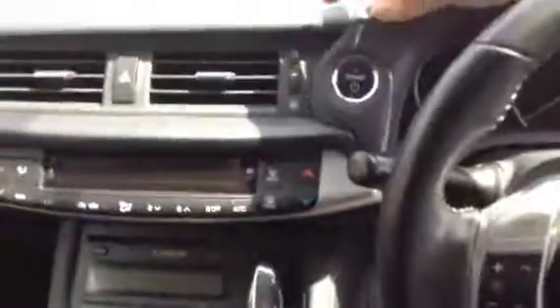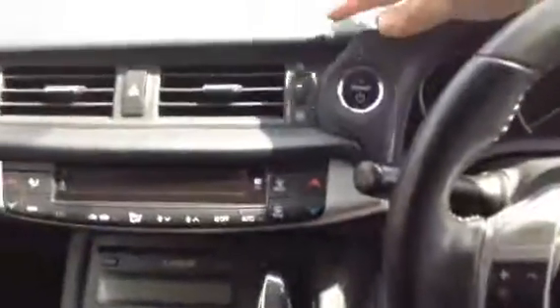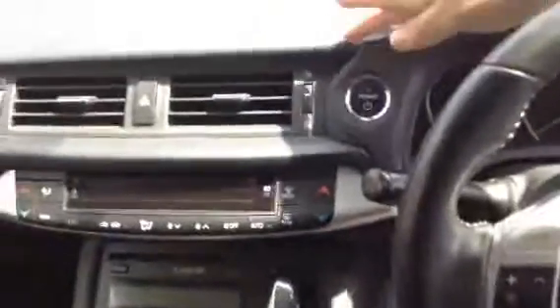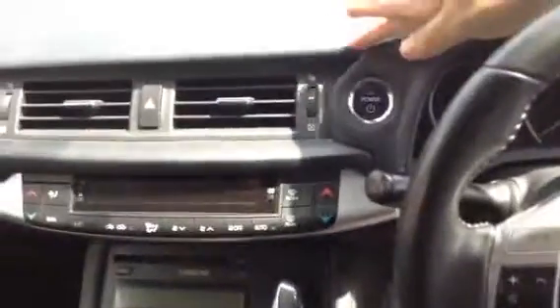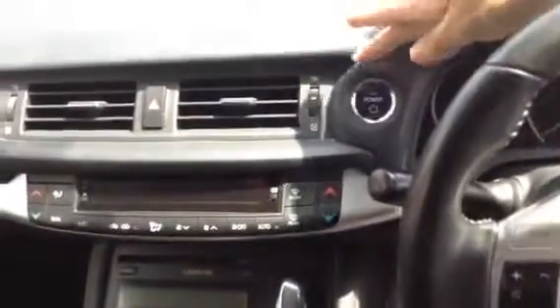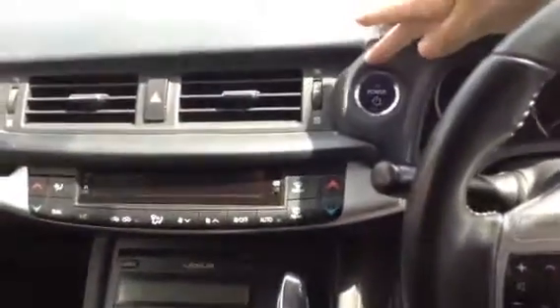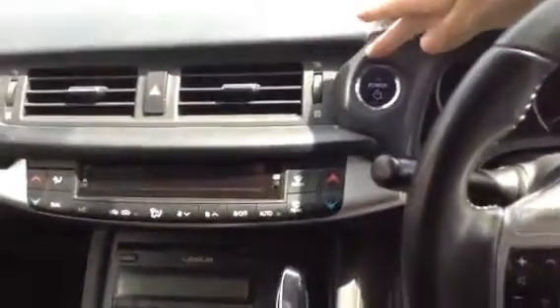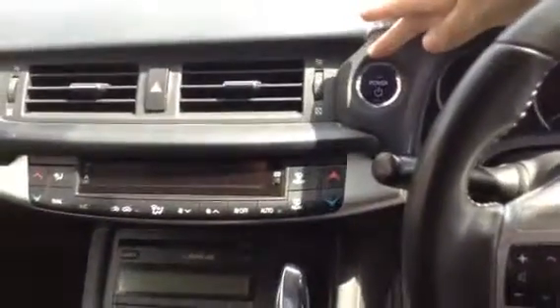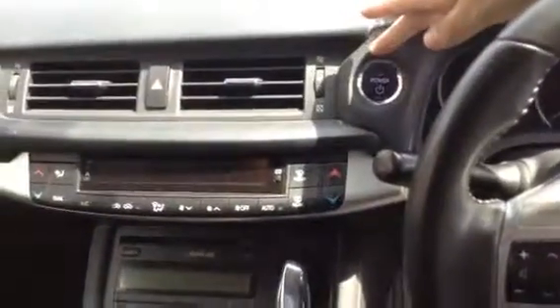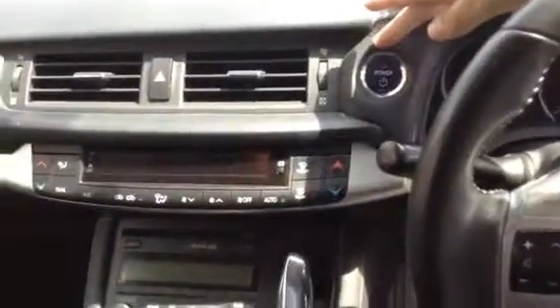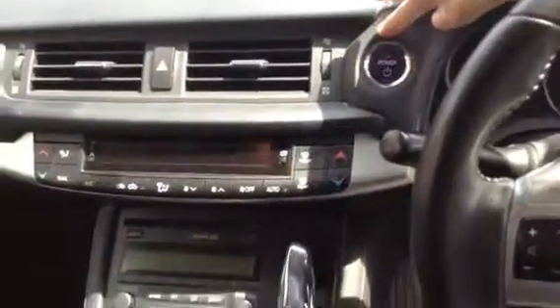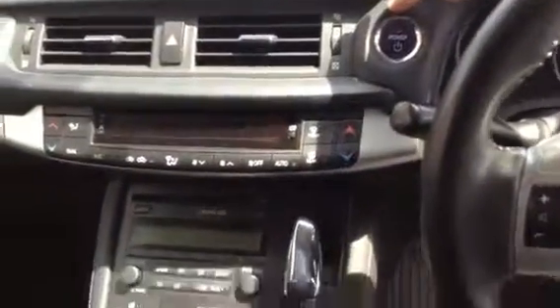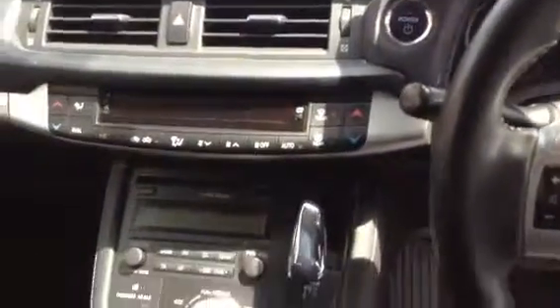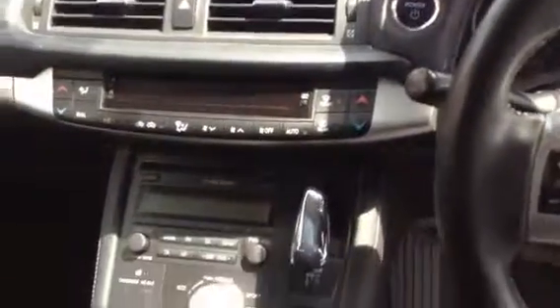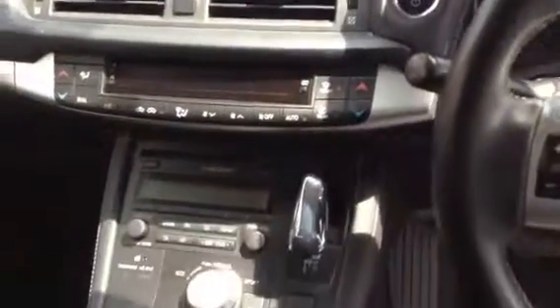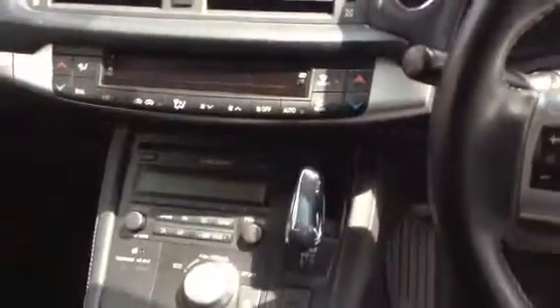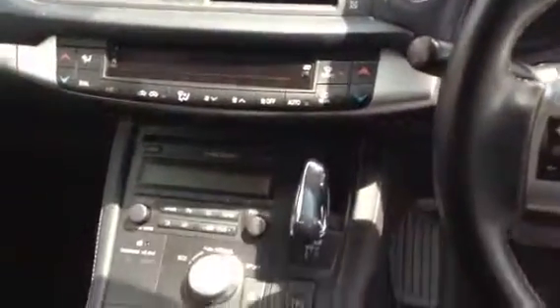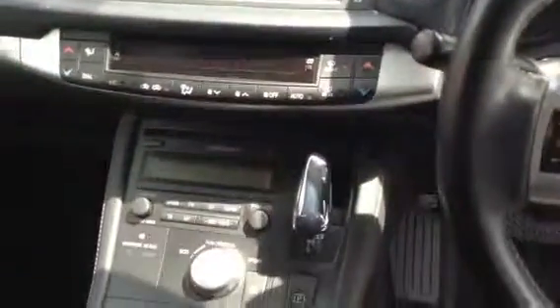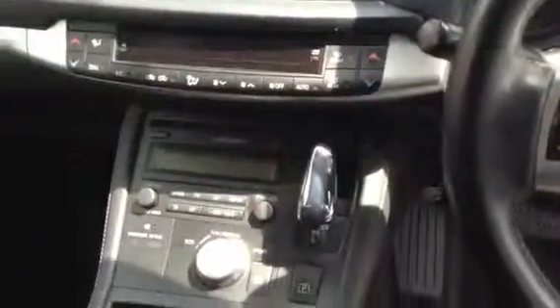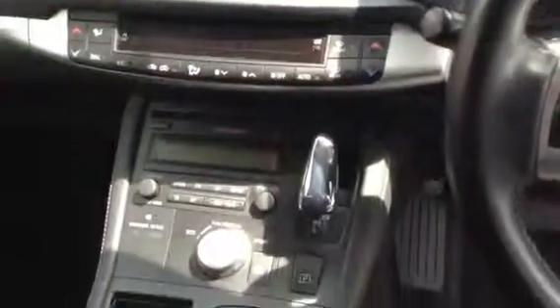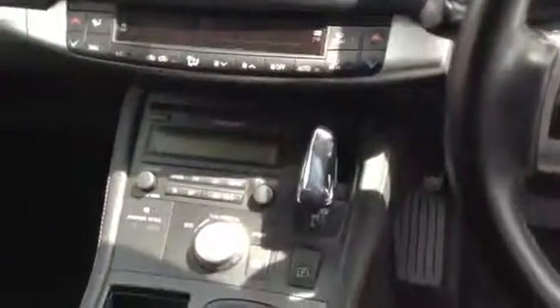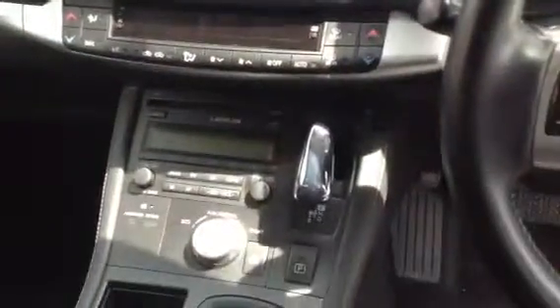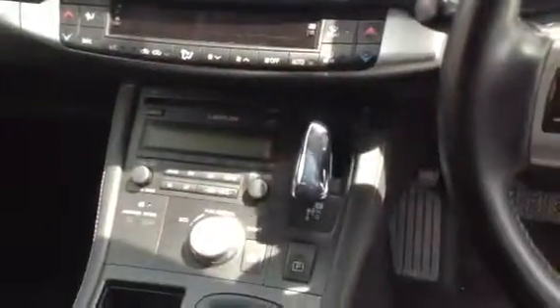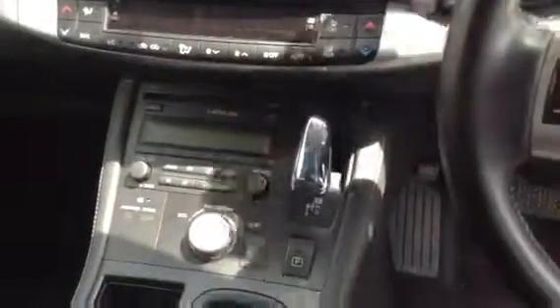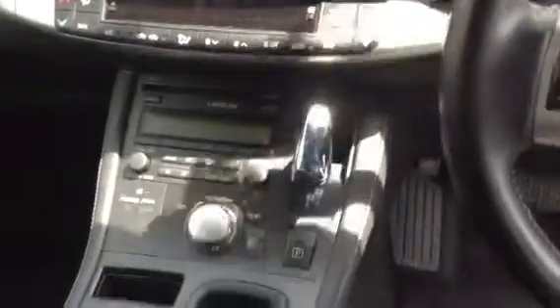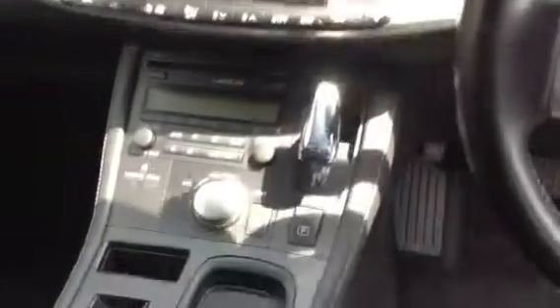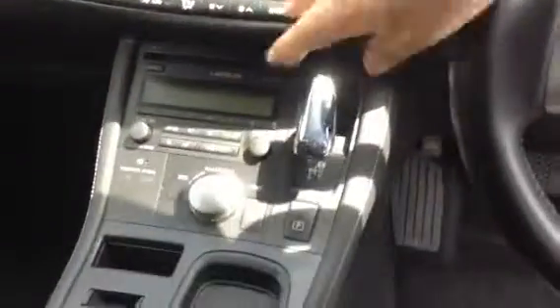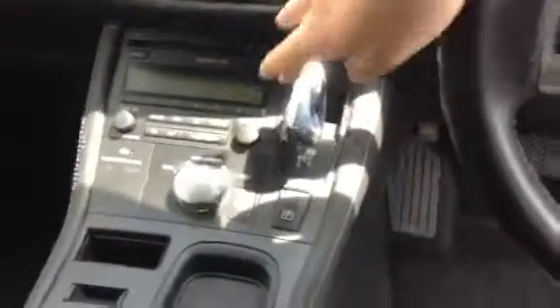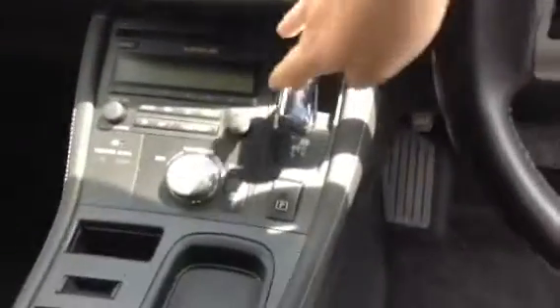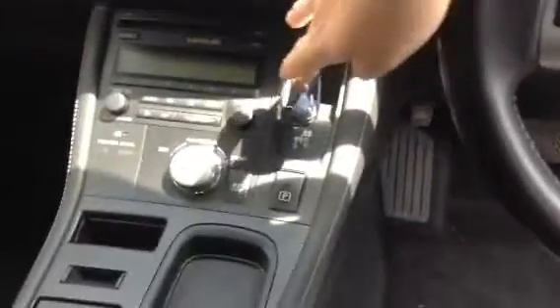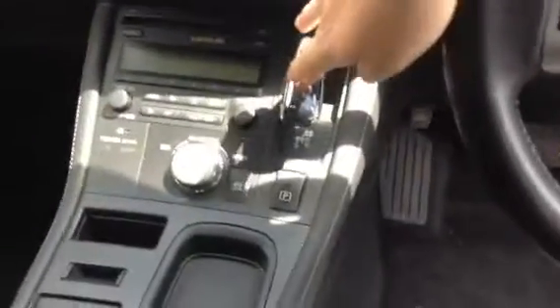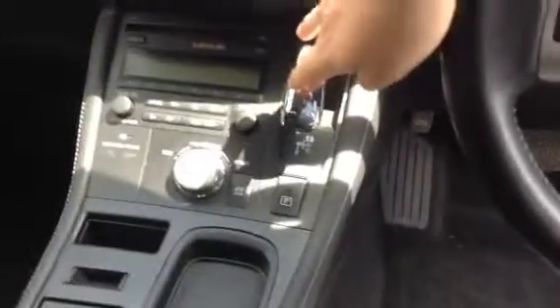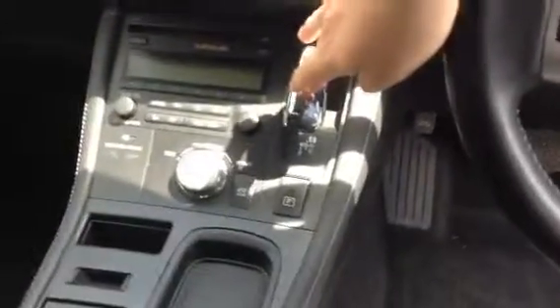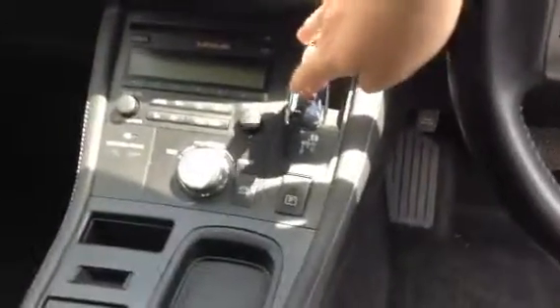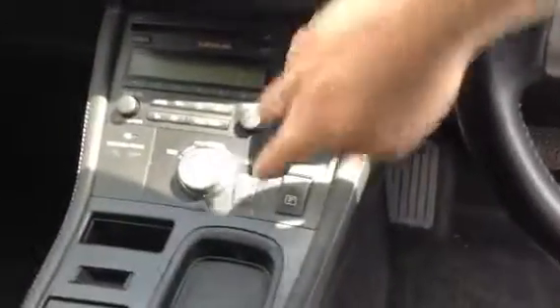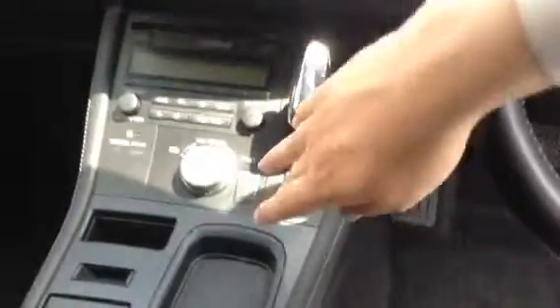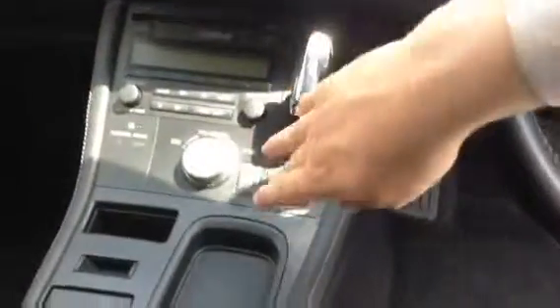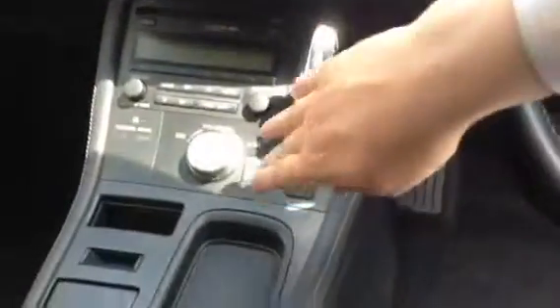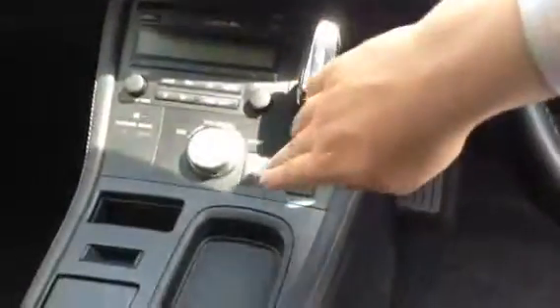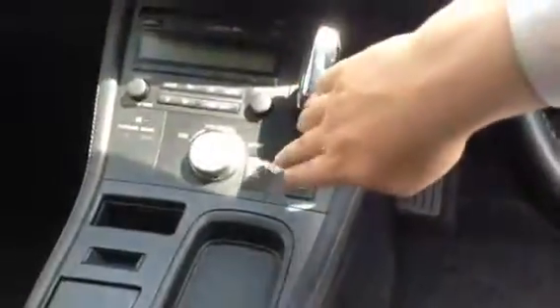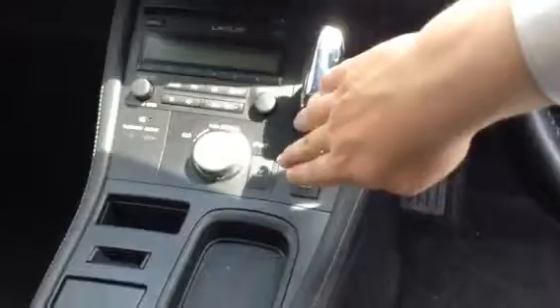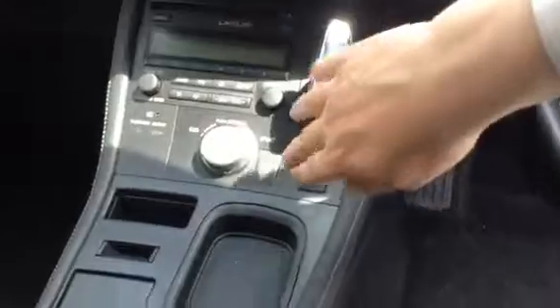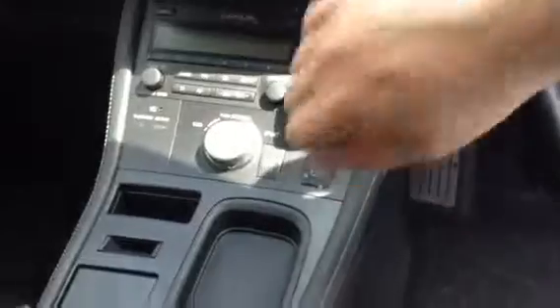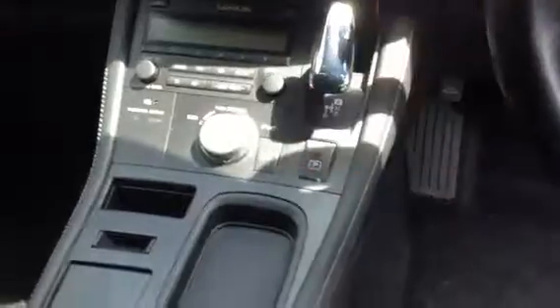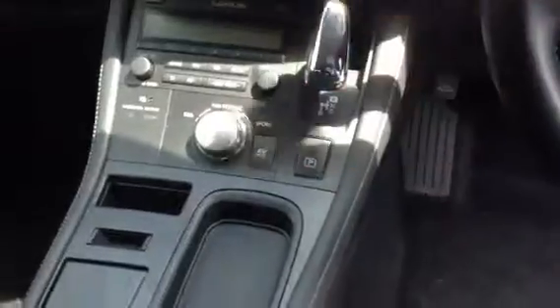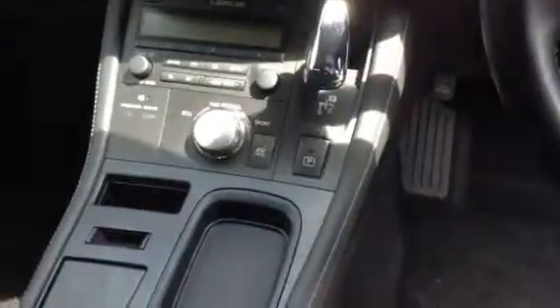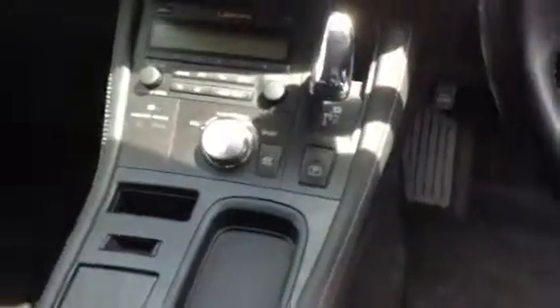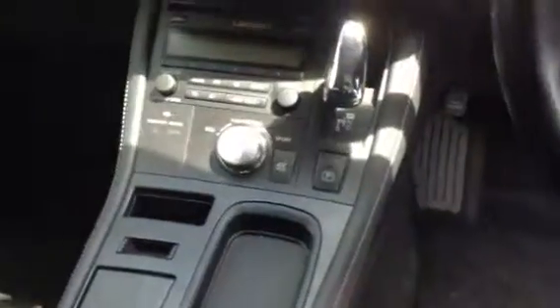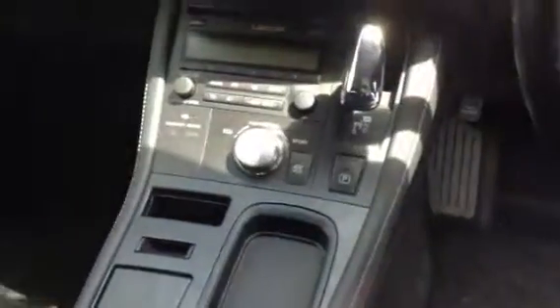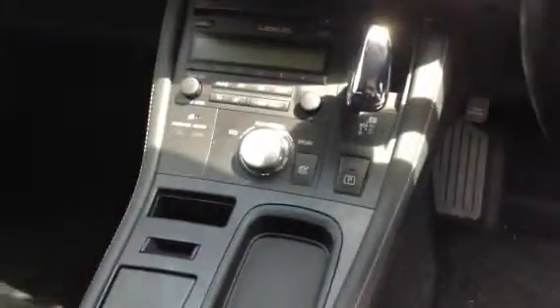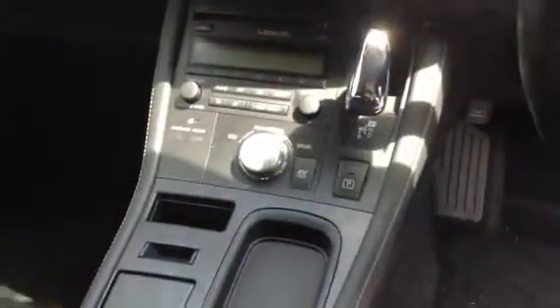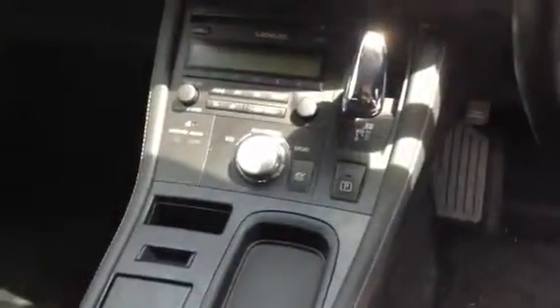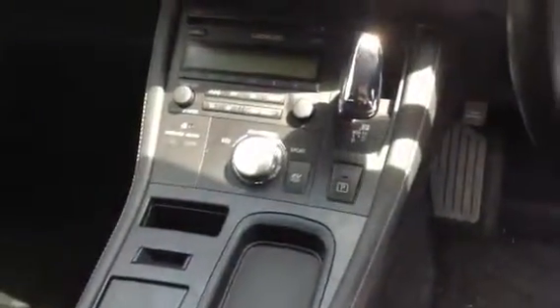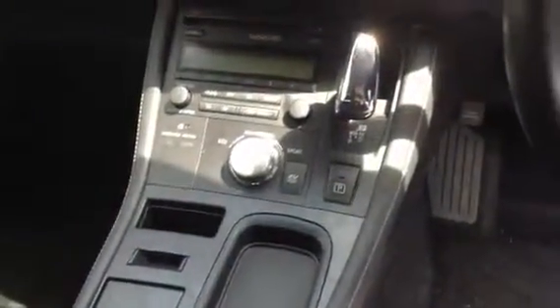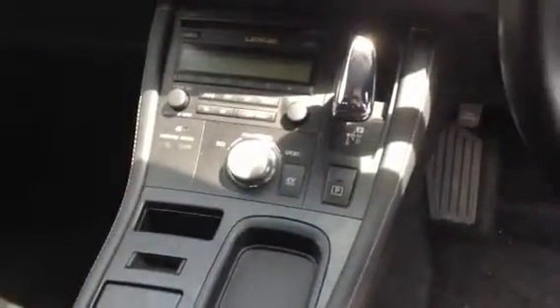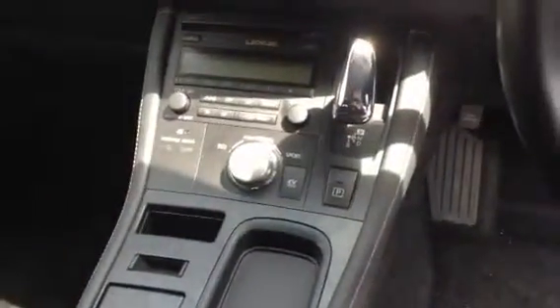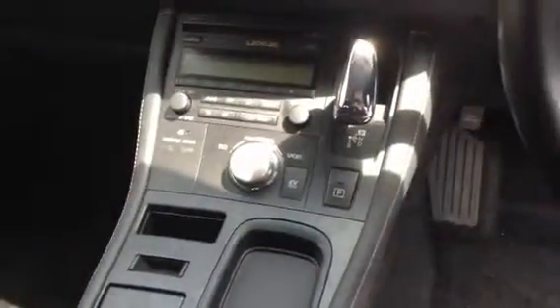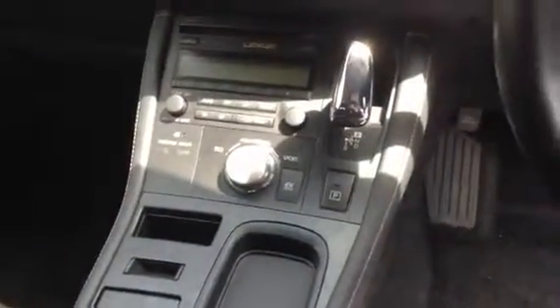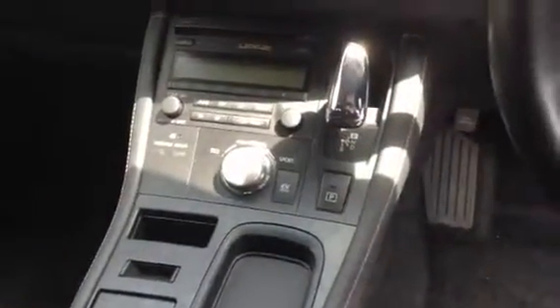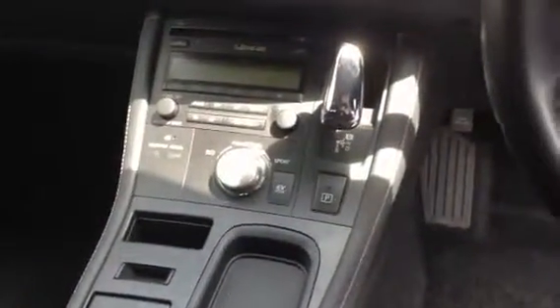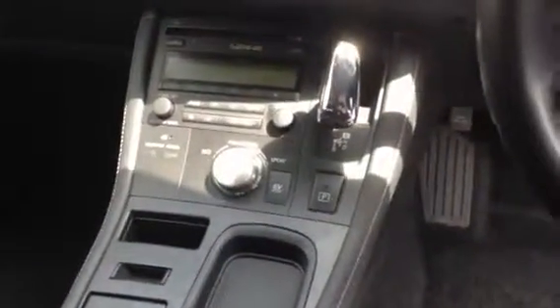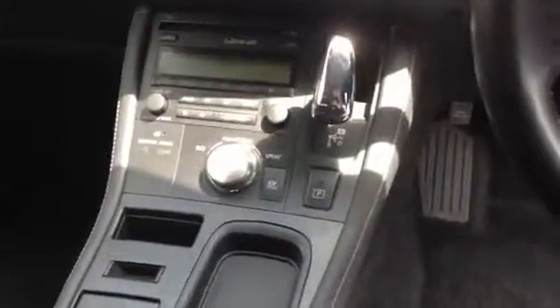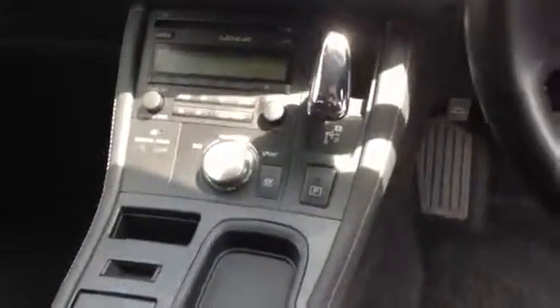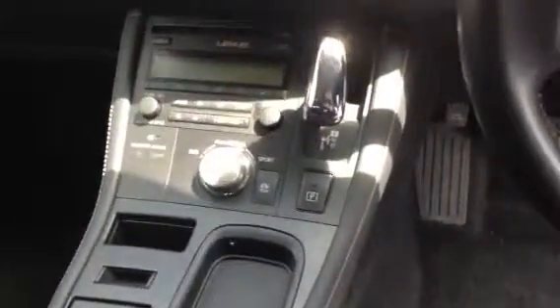Keyless push start. Again, this is your automatic with your electronic mode on there.